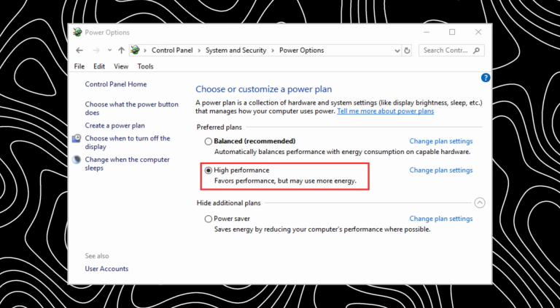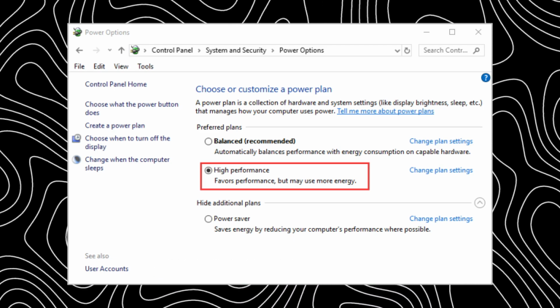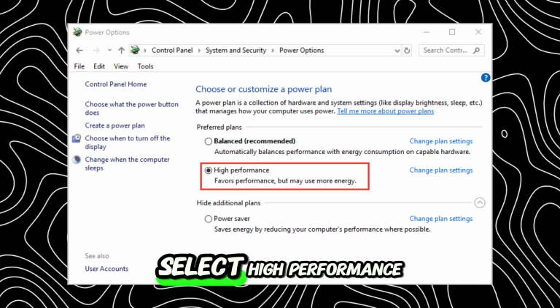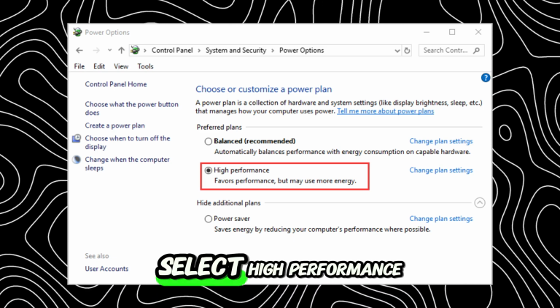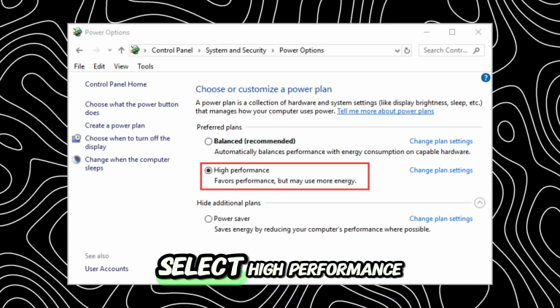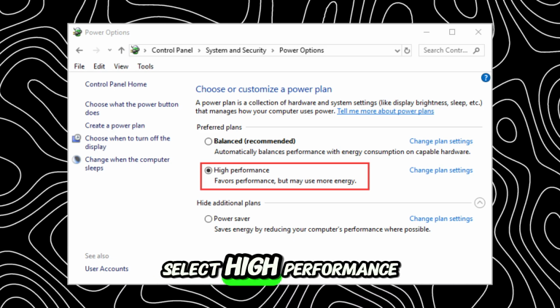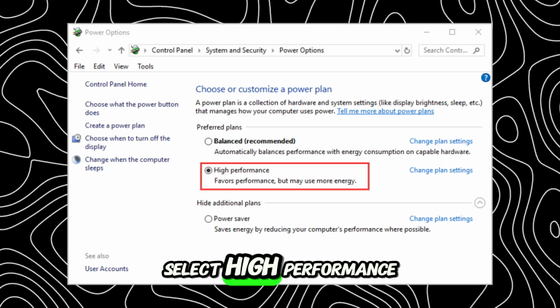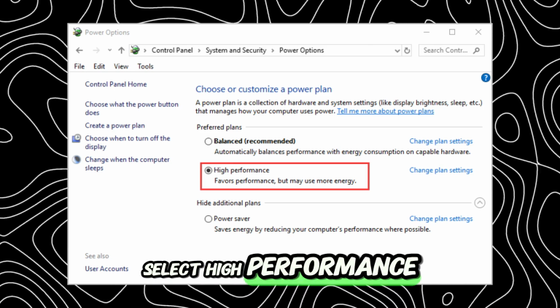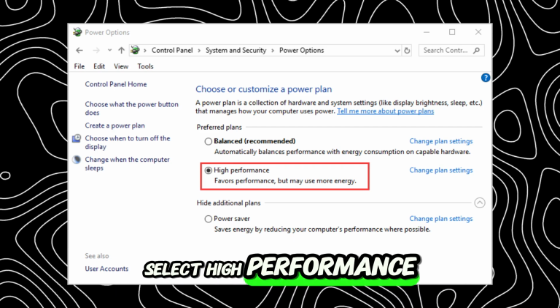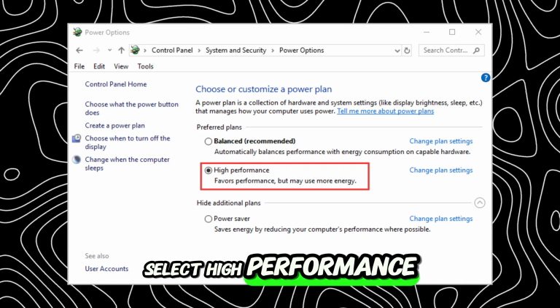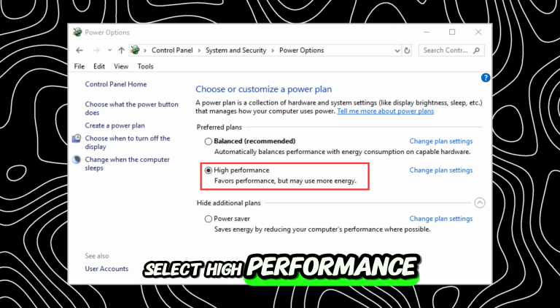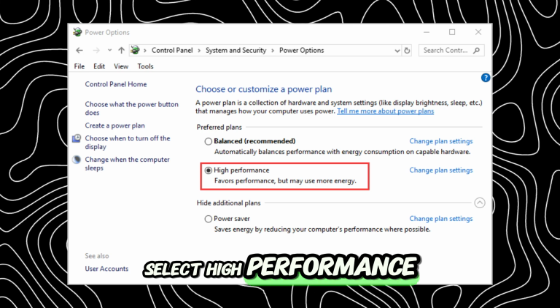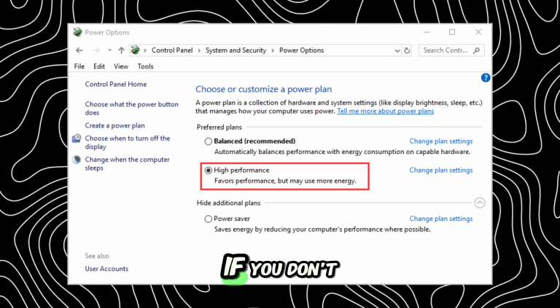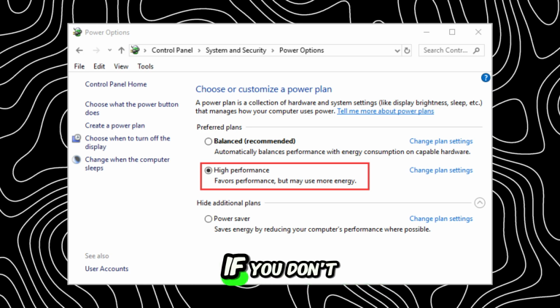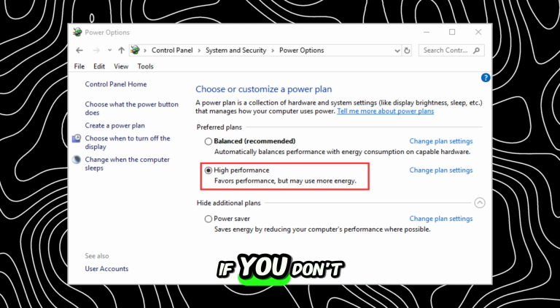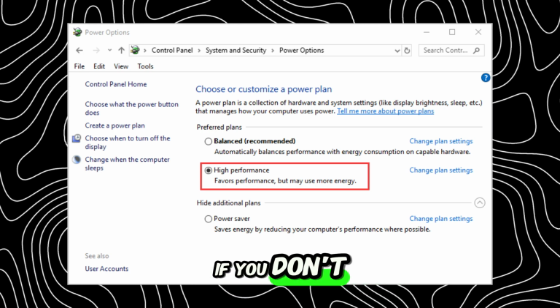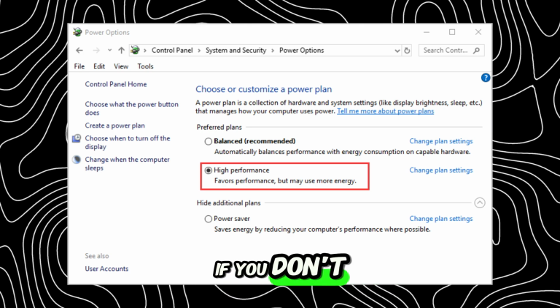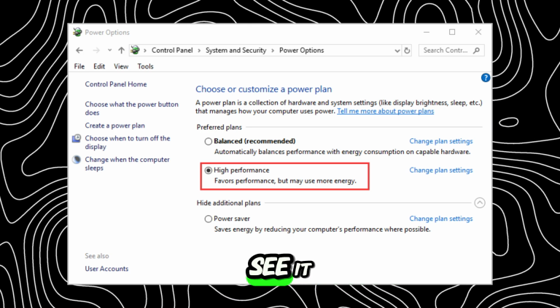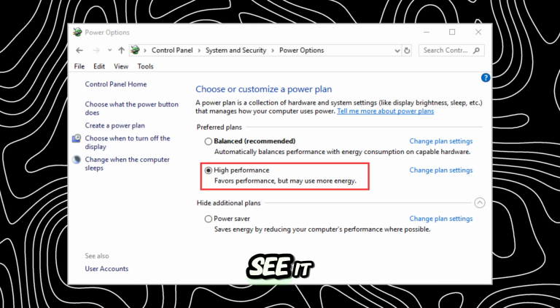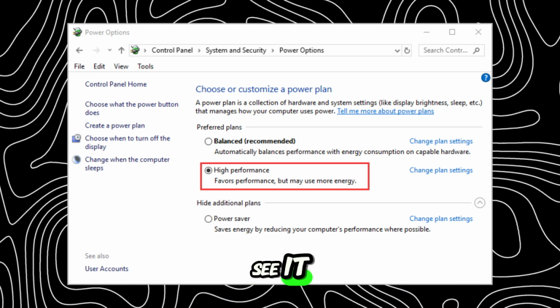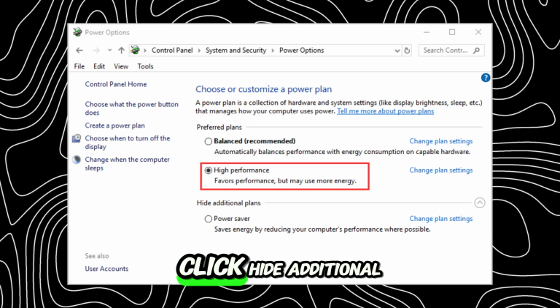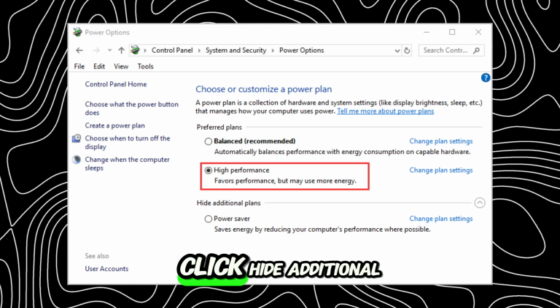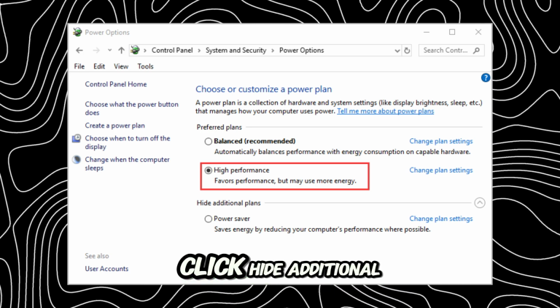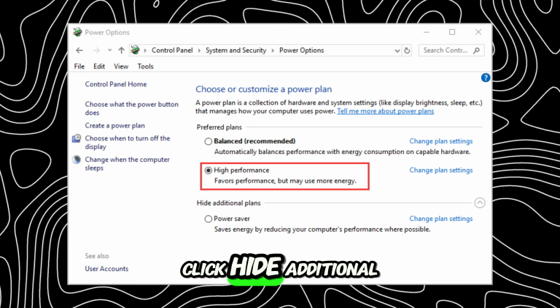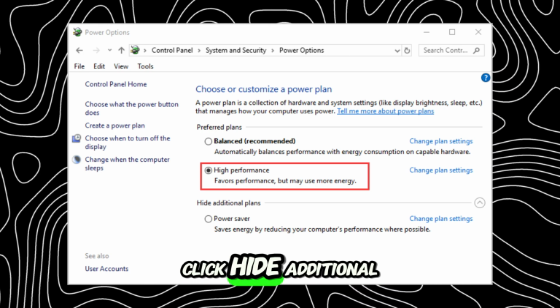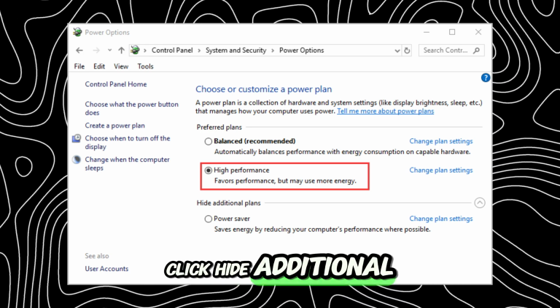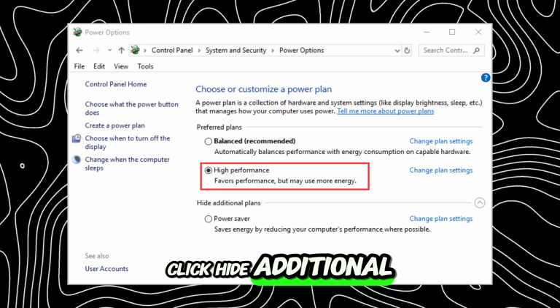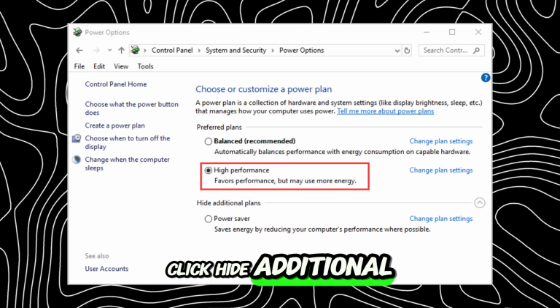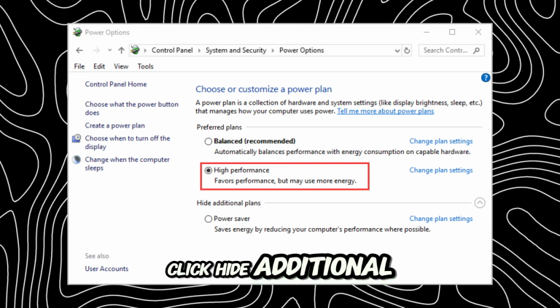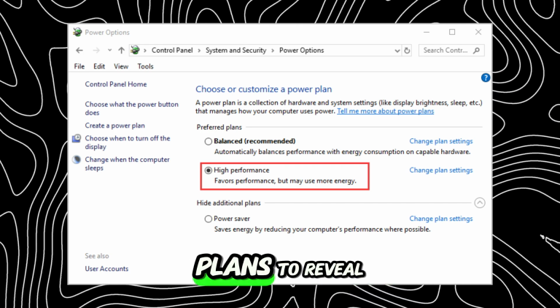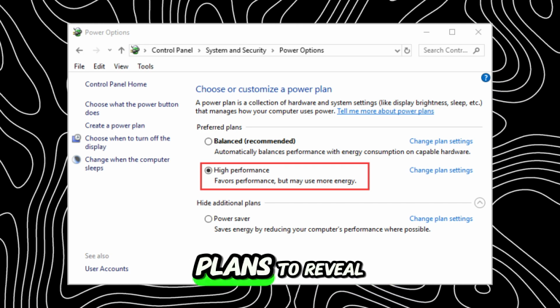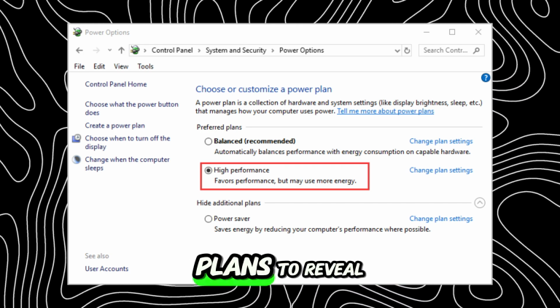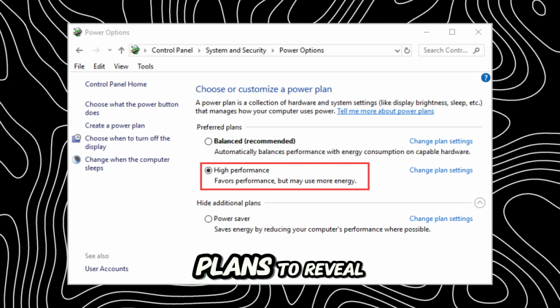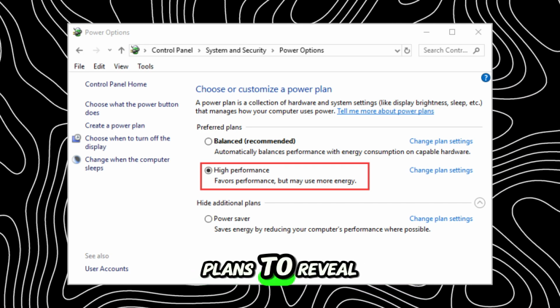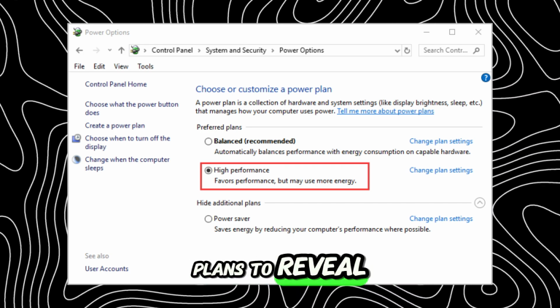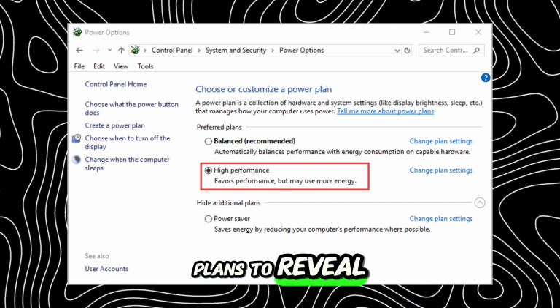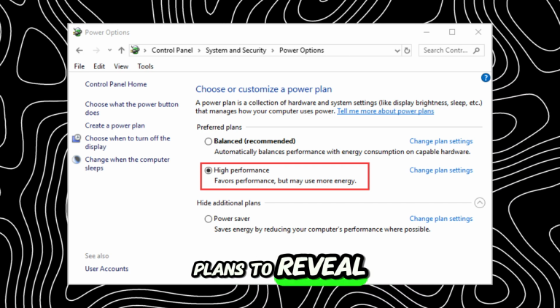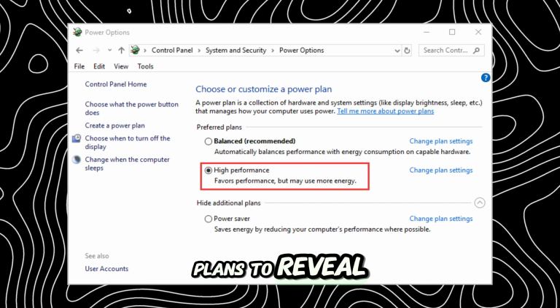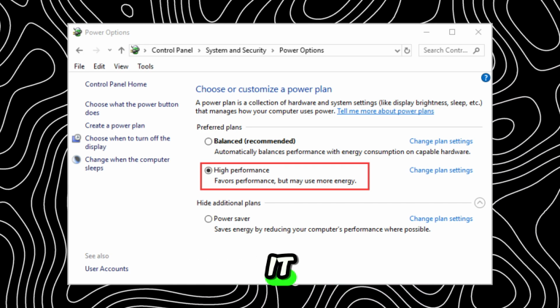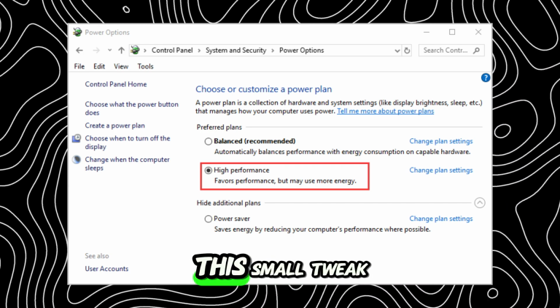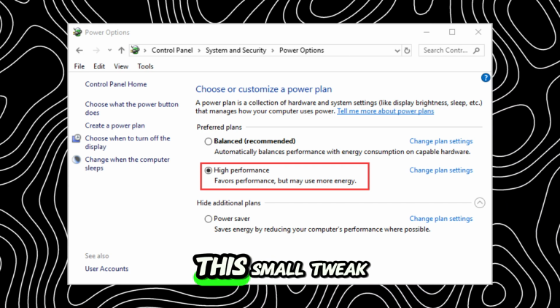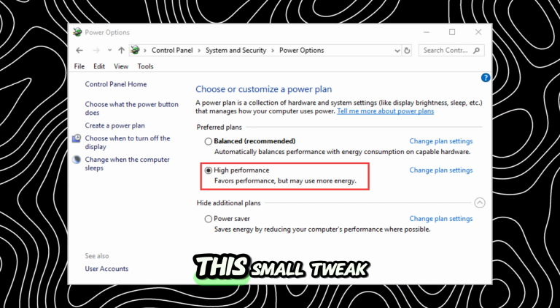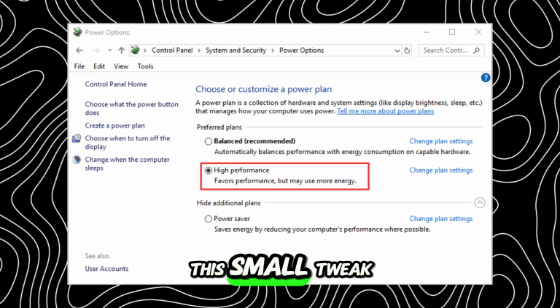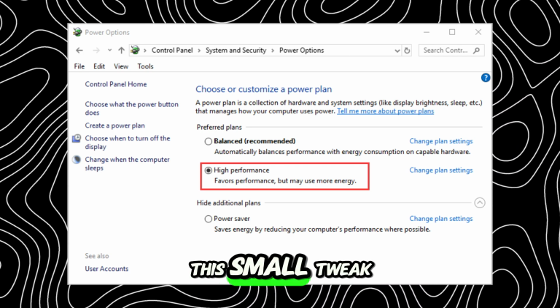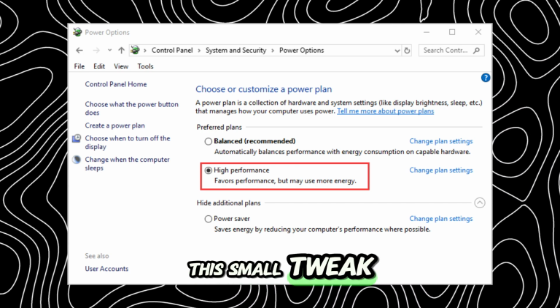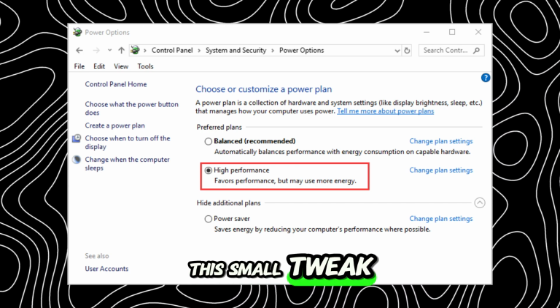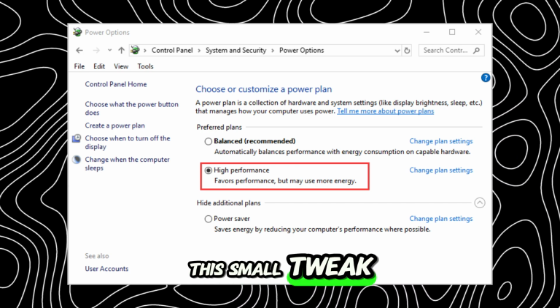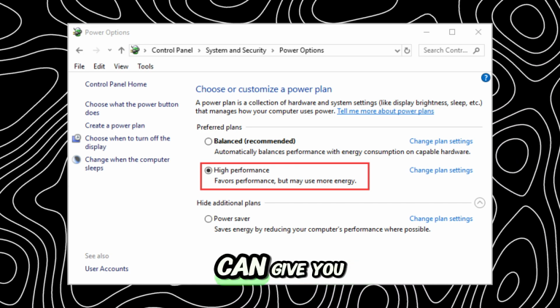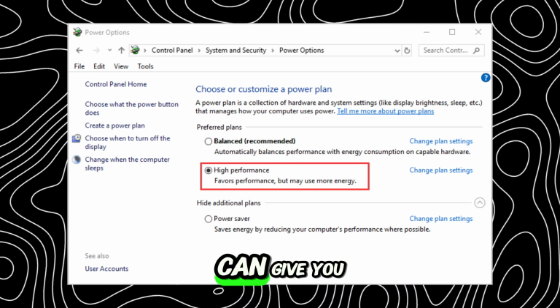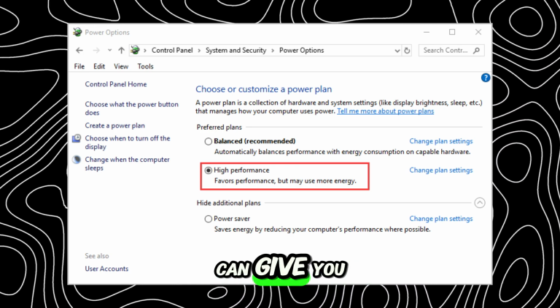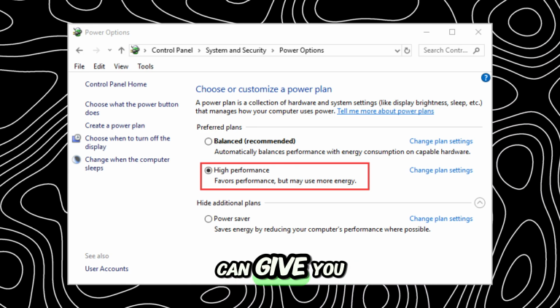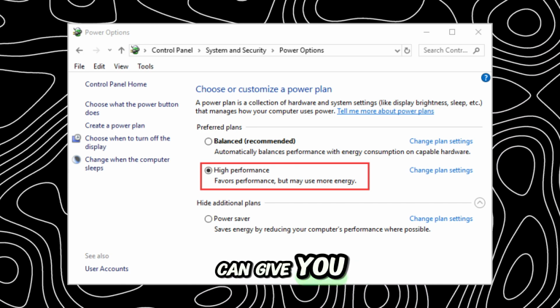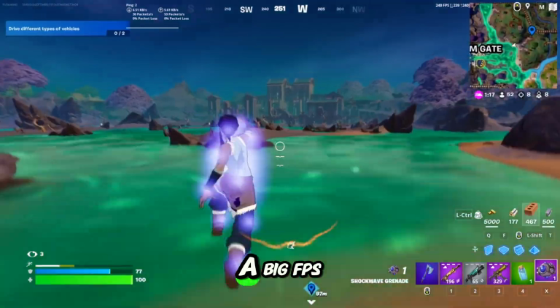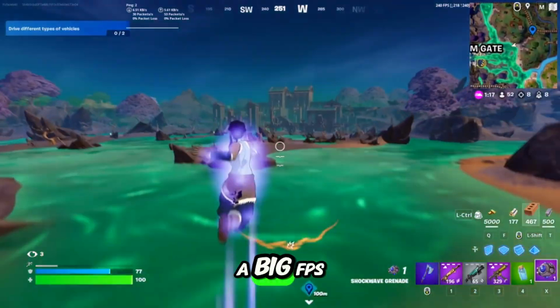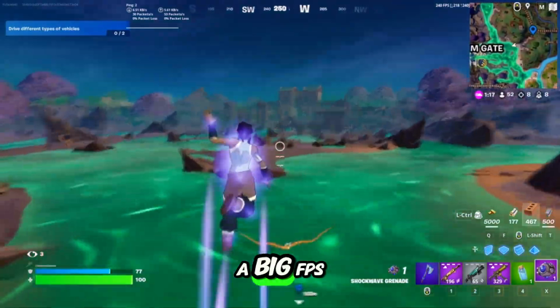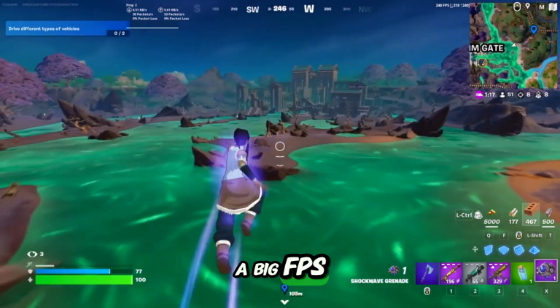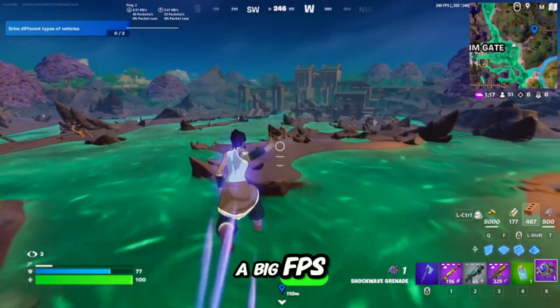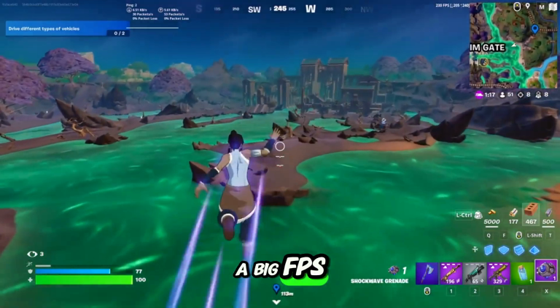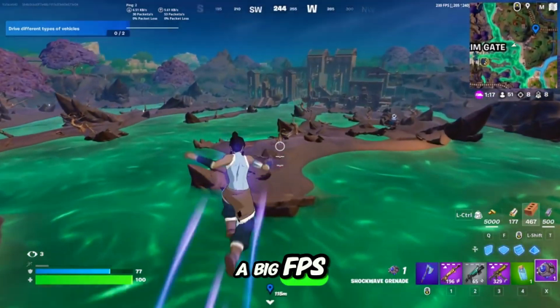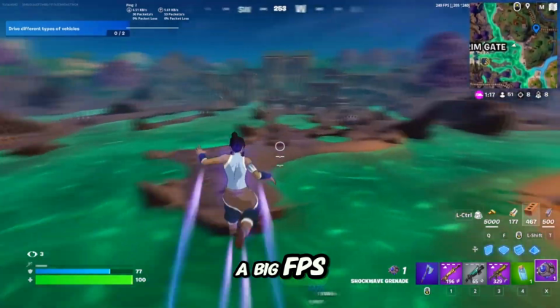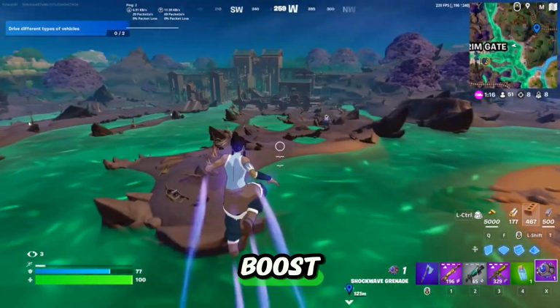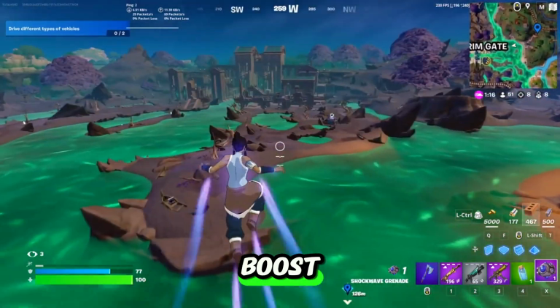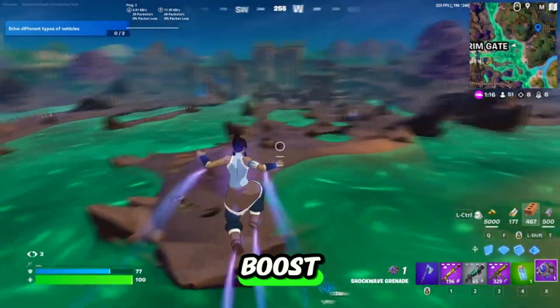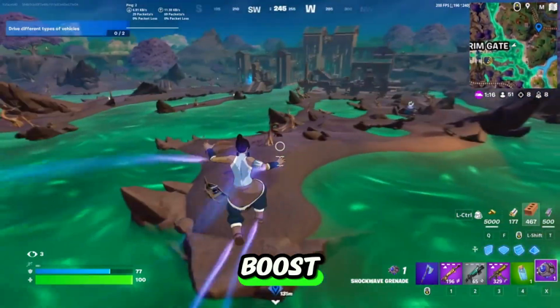Select High Performance. If you don't see it, click Hide Additional Plans to reveal it. This small tweak can give you a big FPS boost.